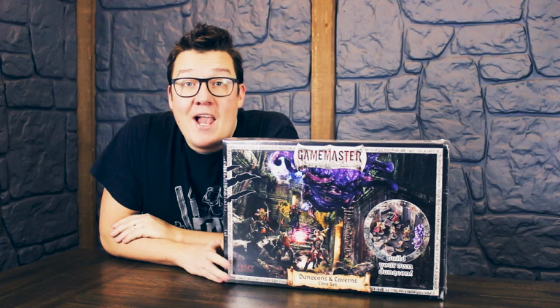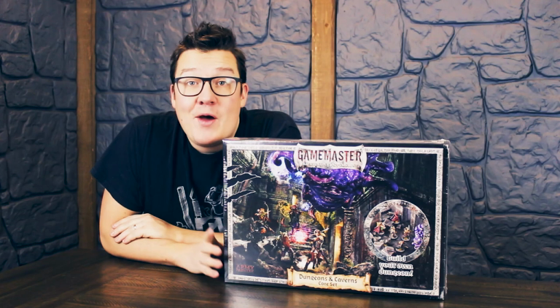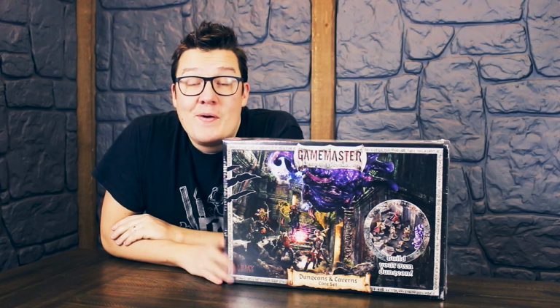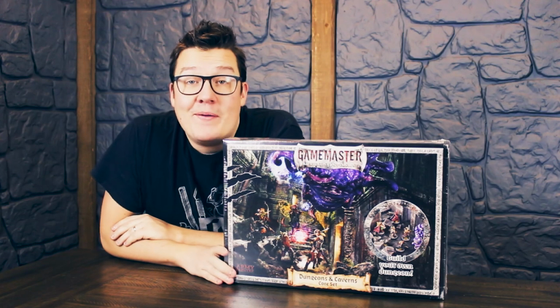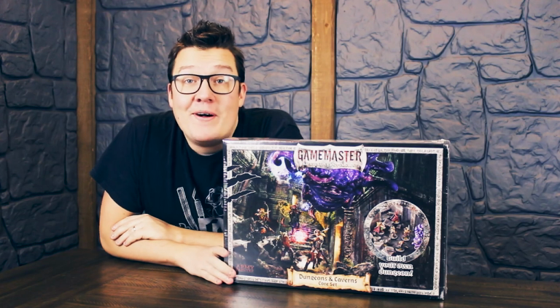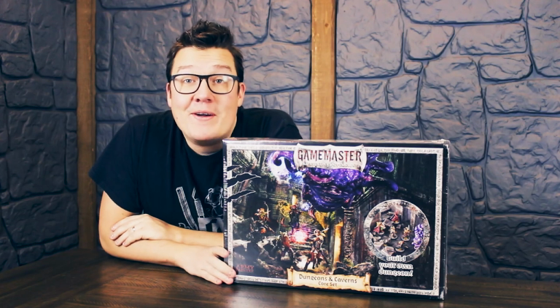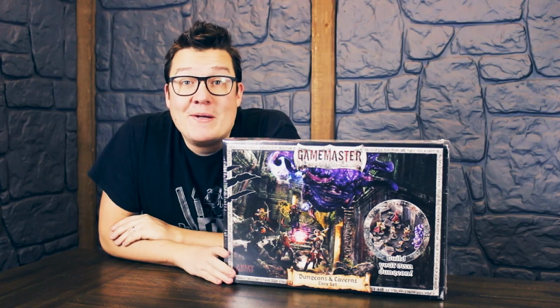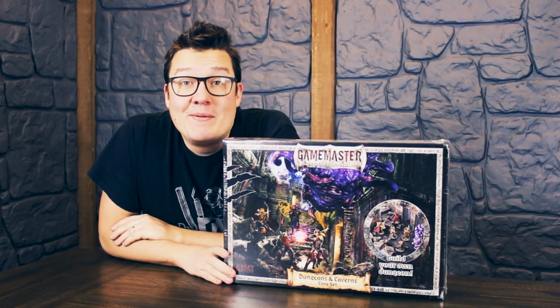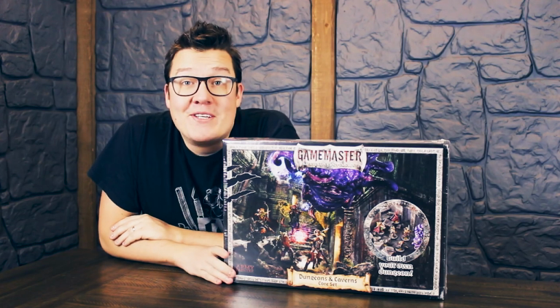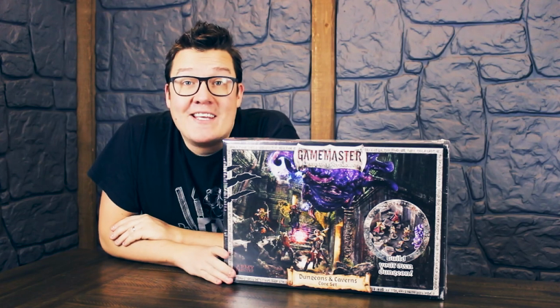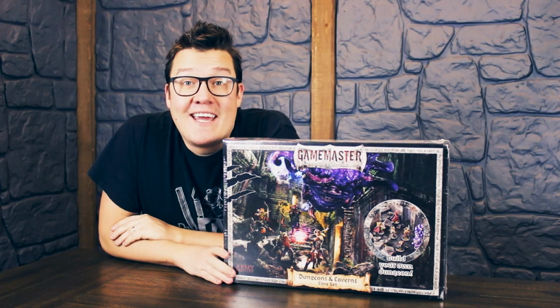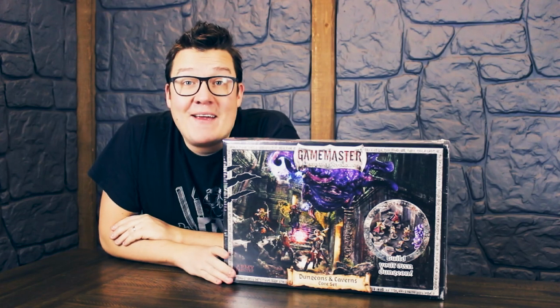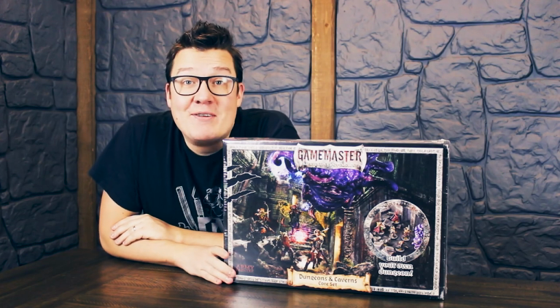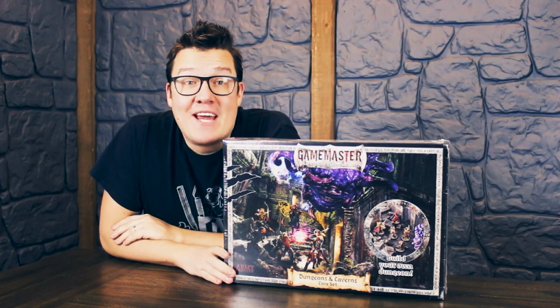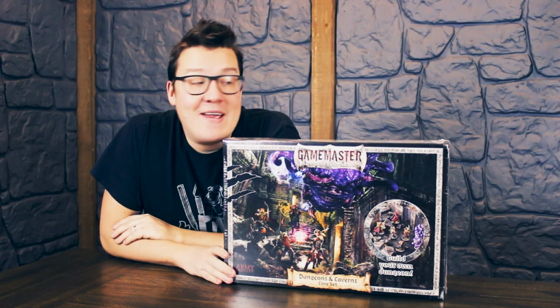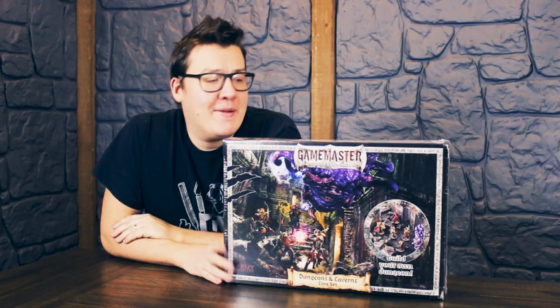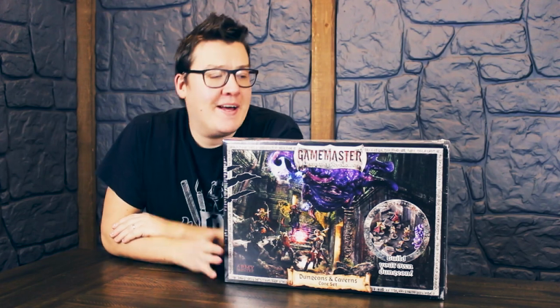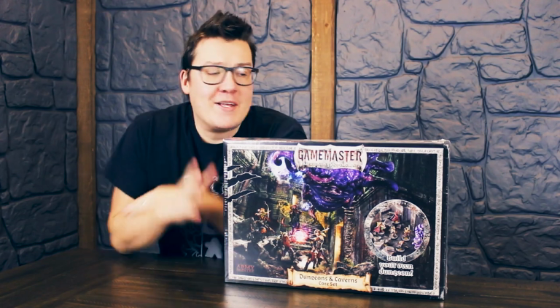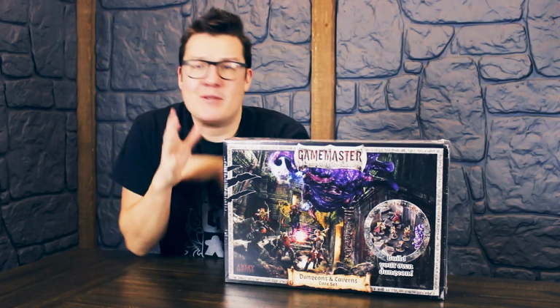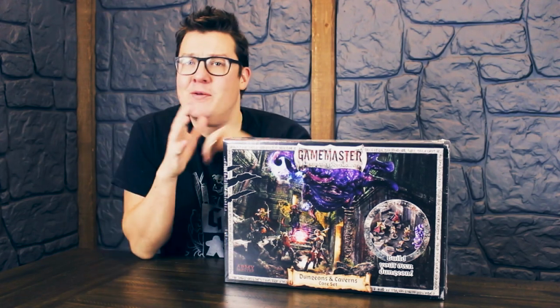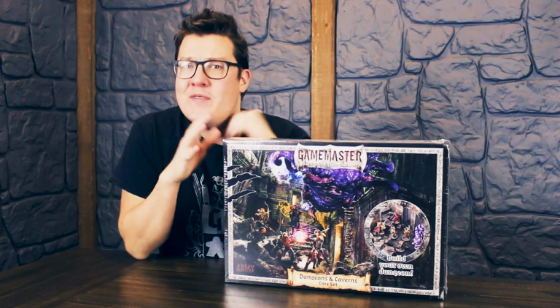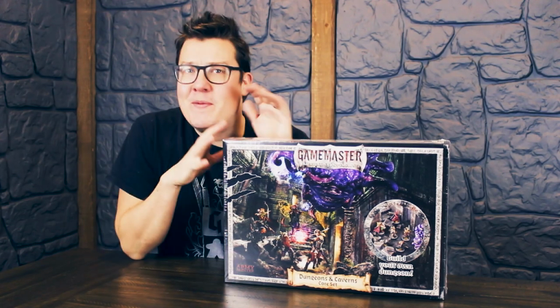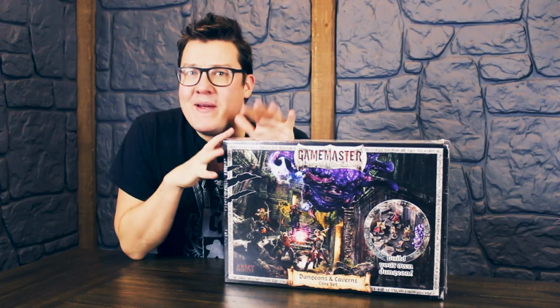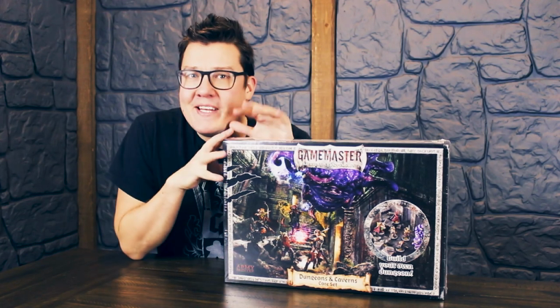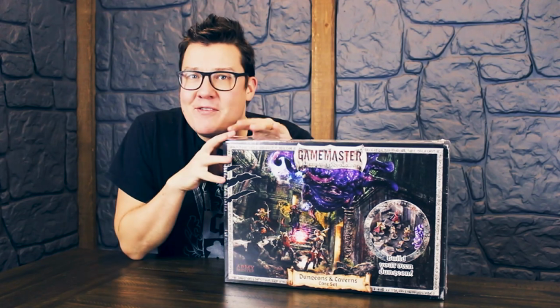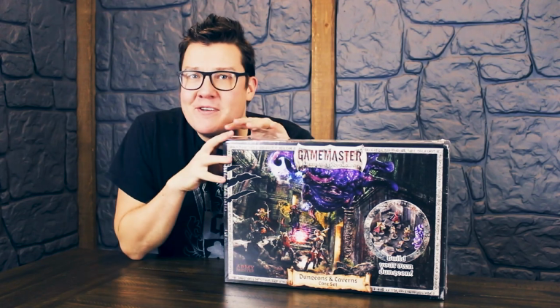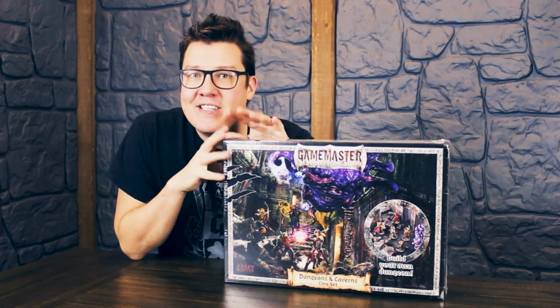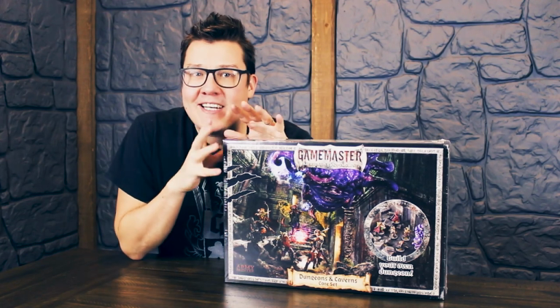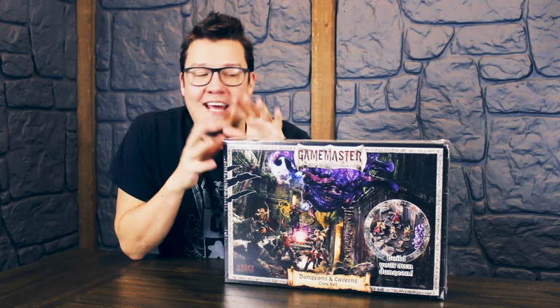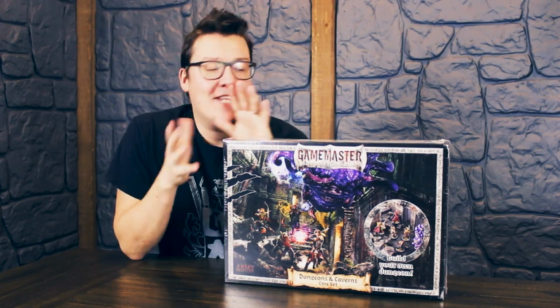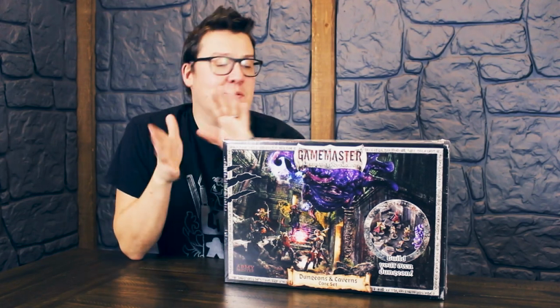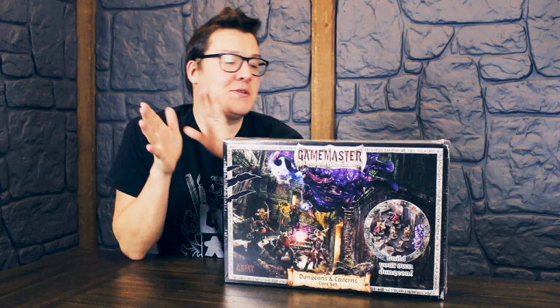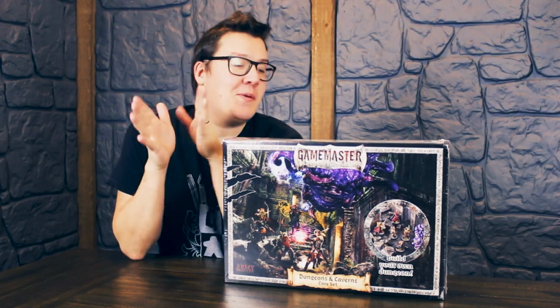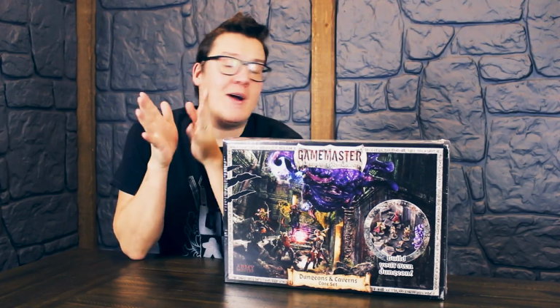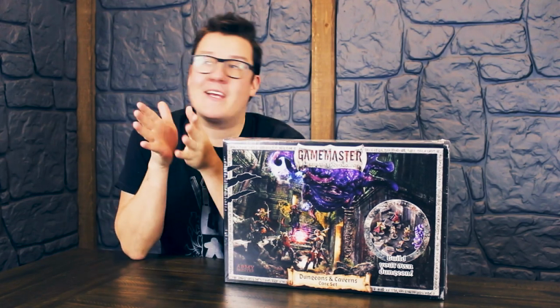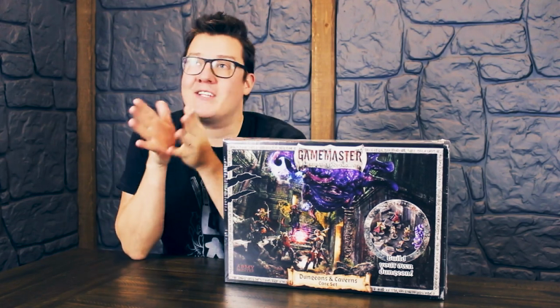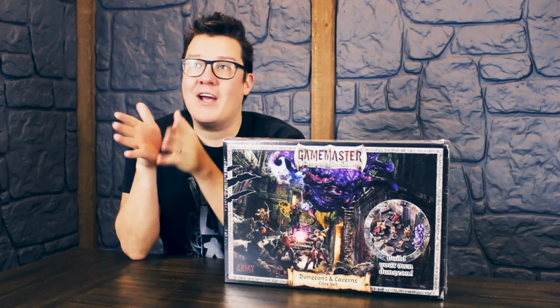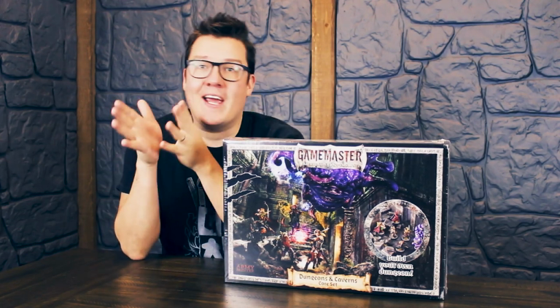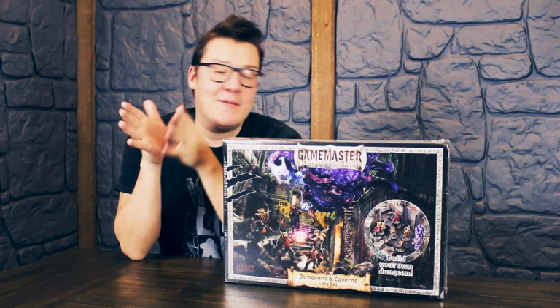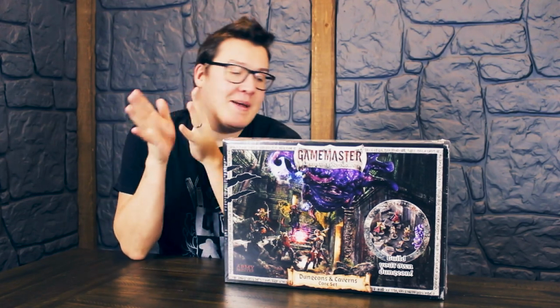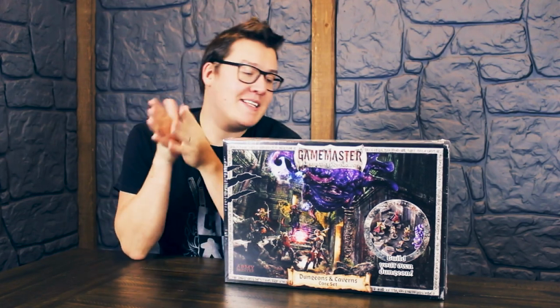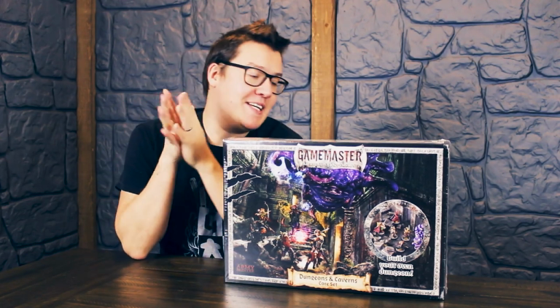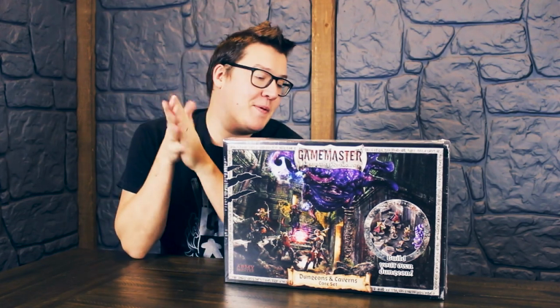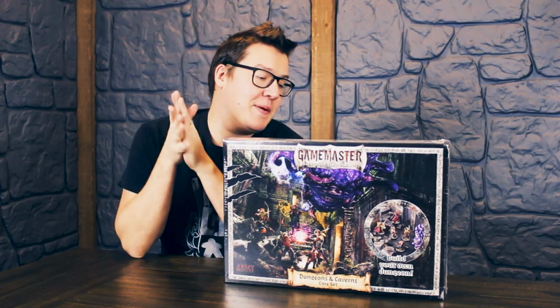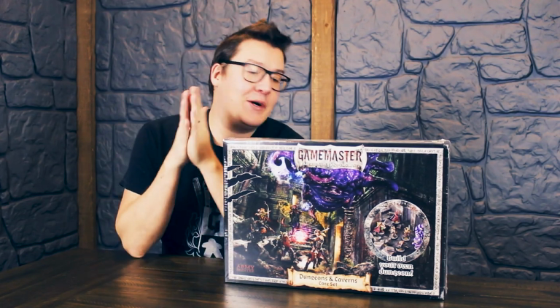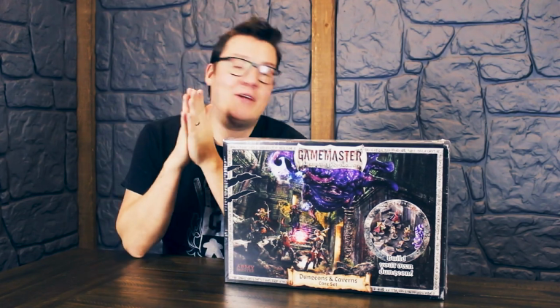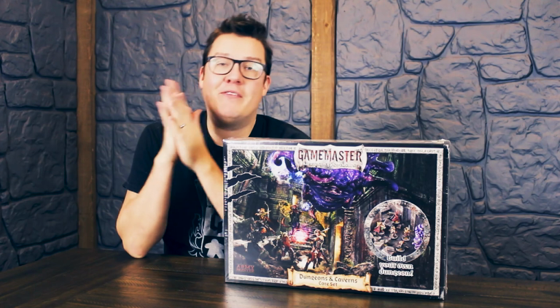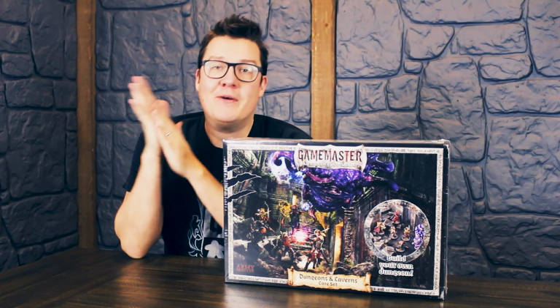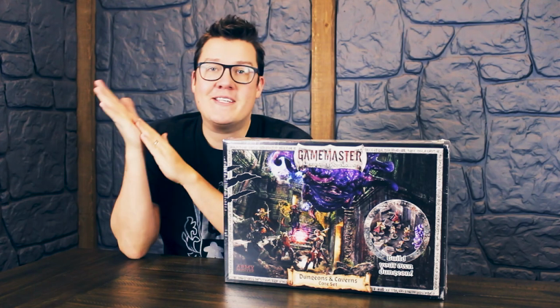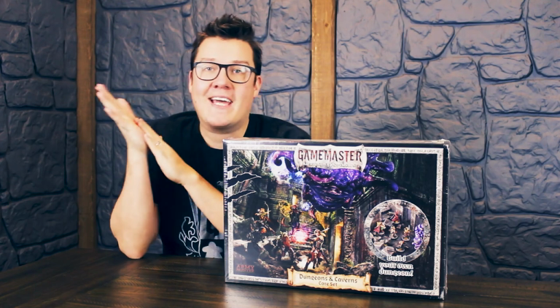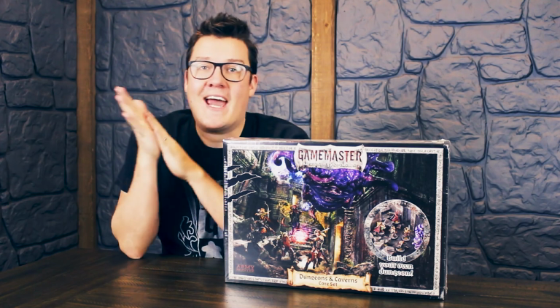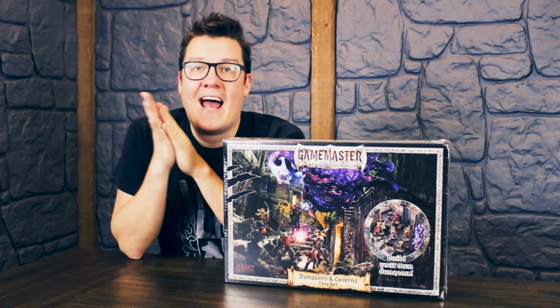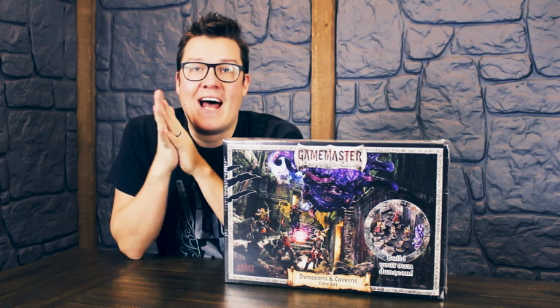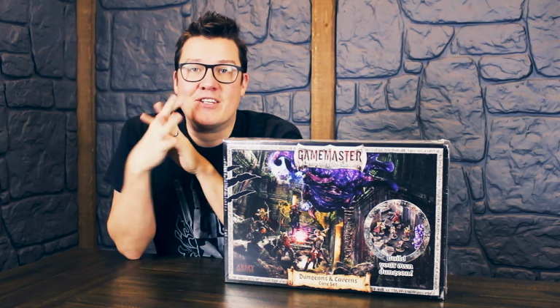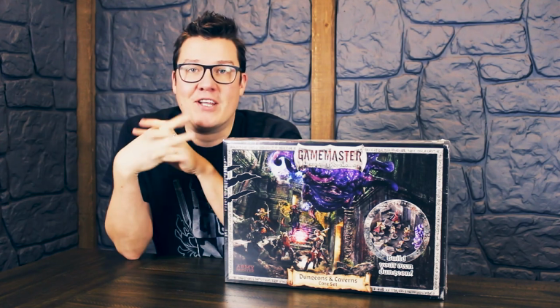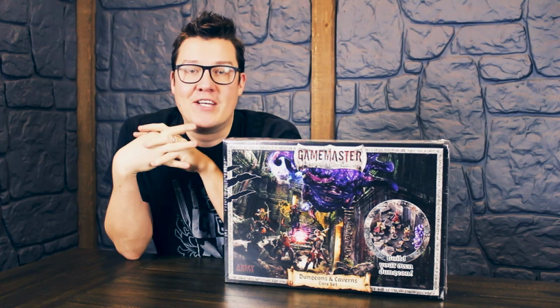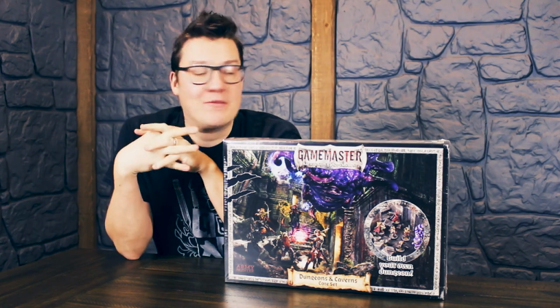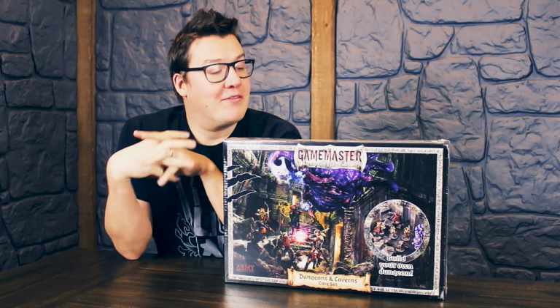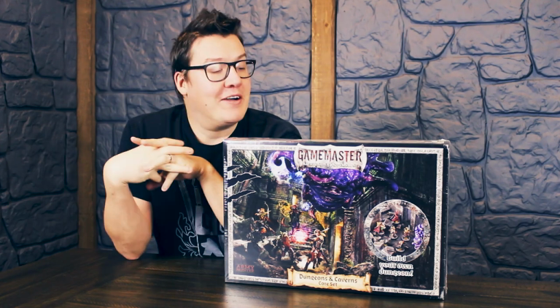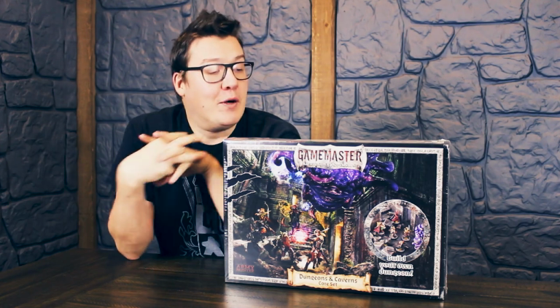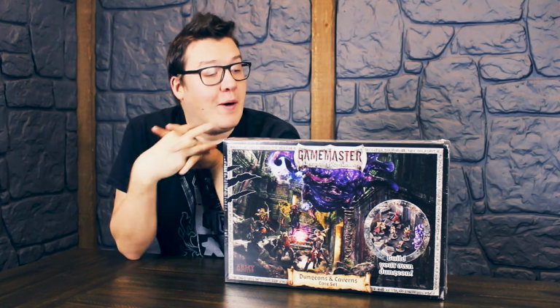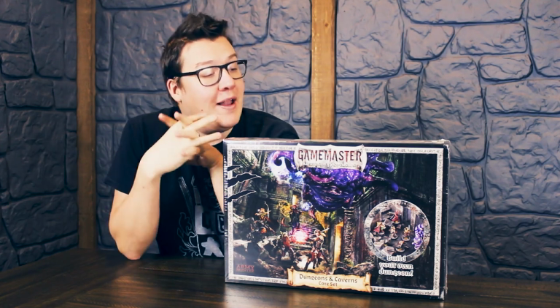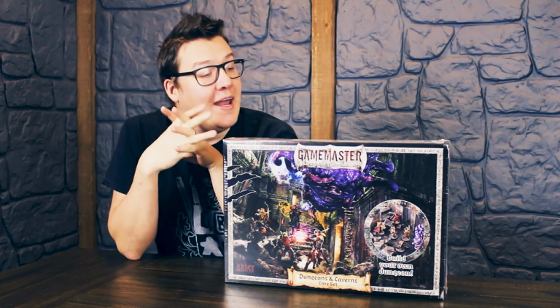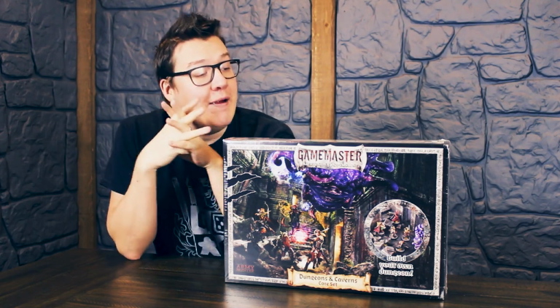Hello and welcome to the Game Chamber. Something a bit different today — this one's quite exciting. Me and Tim have been looking forward to getting our hands on this one for a little while now.